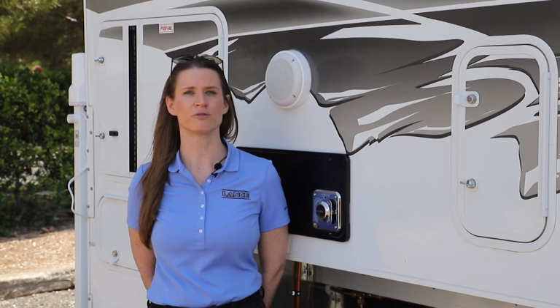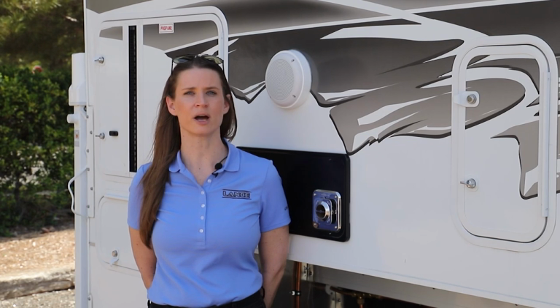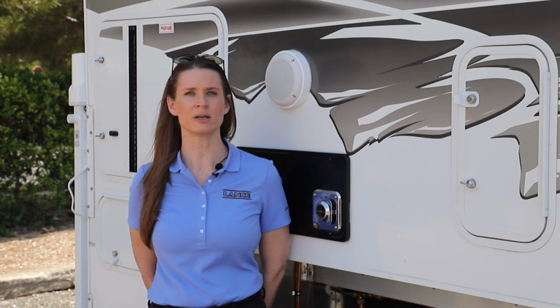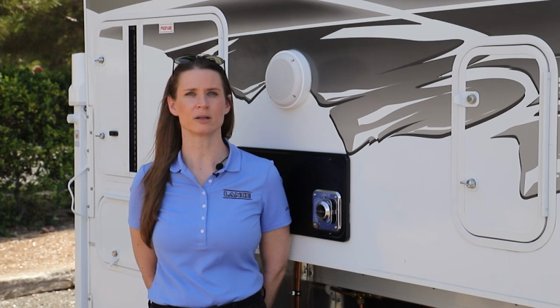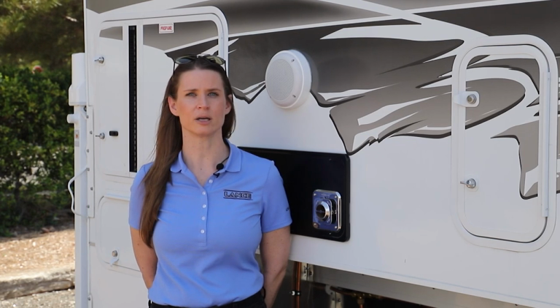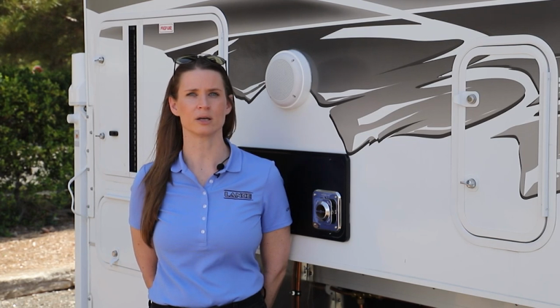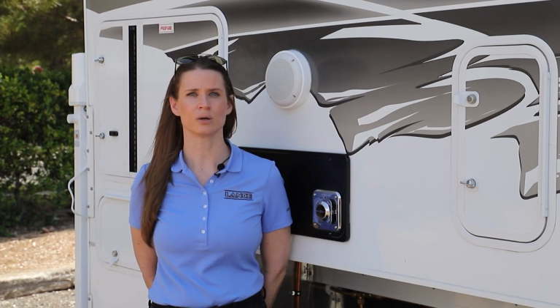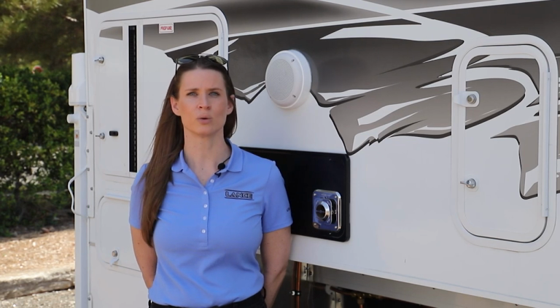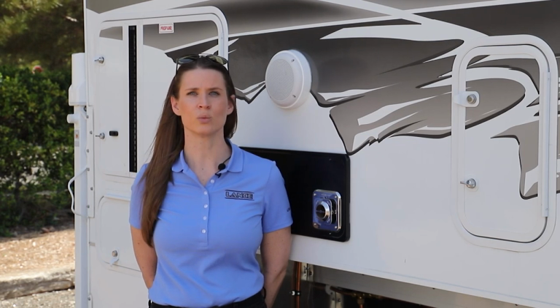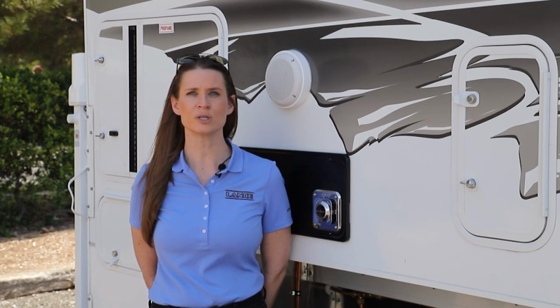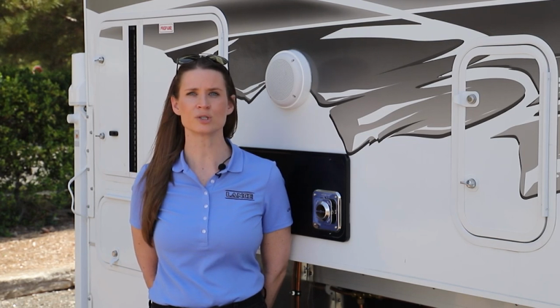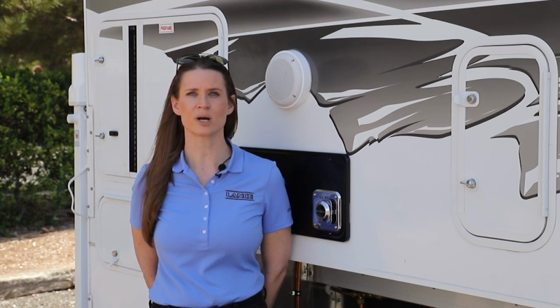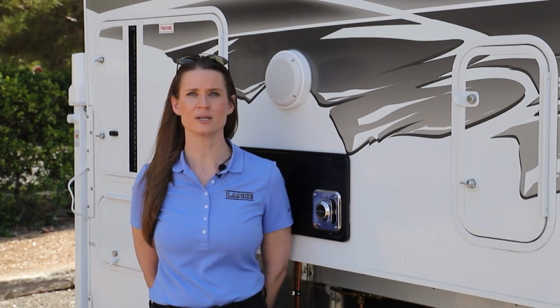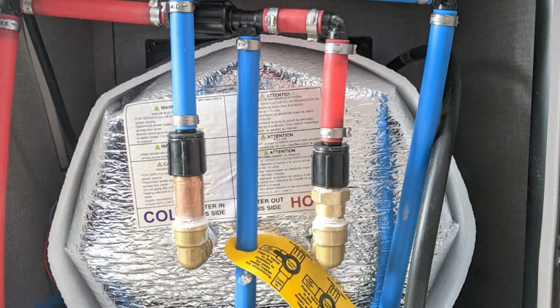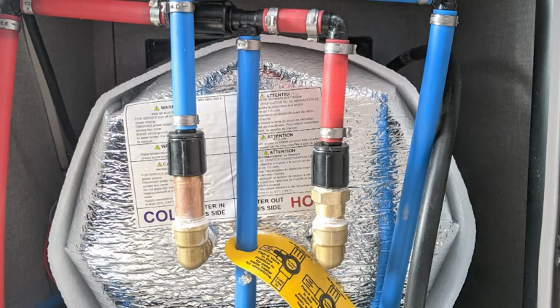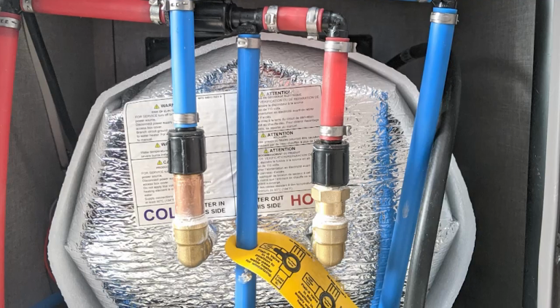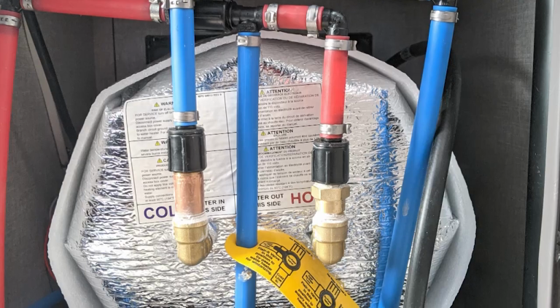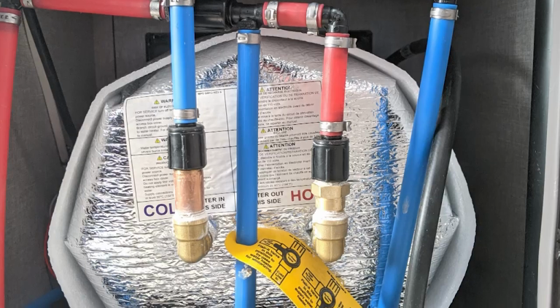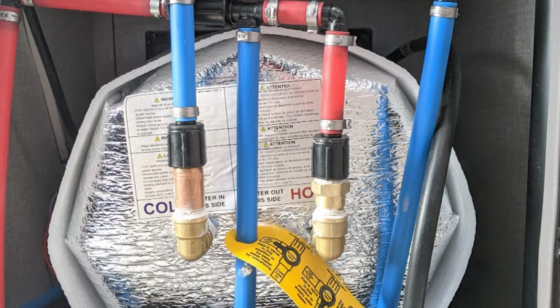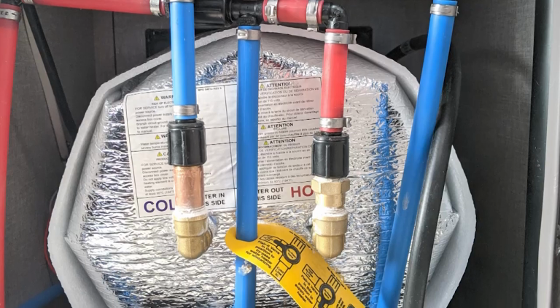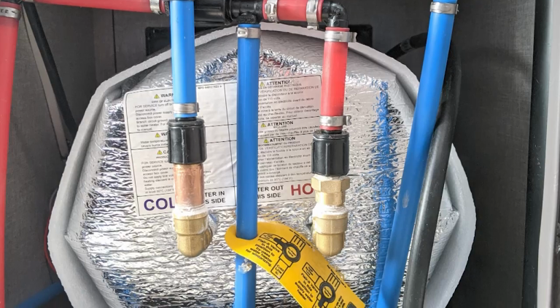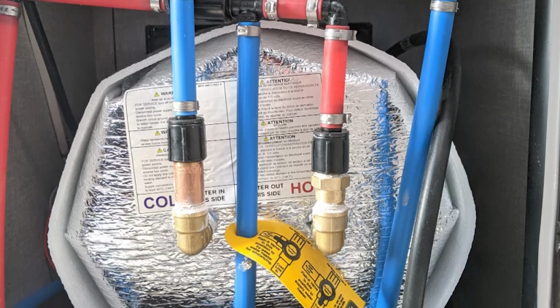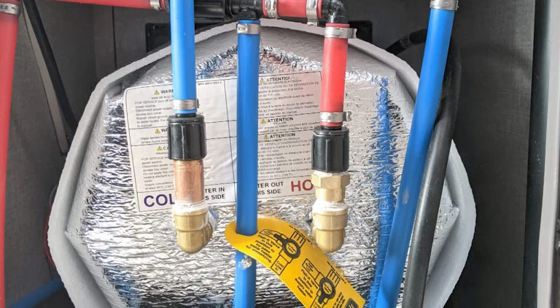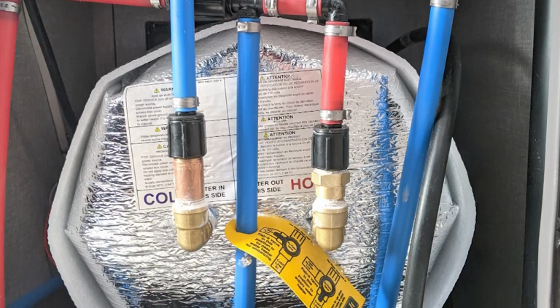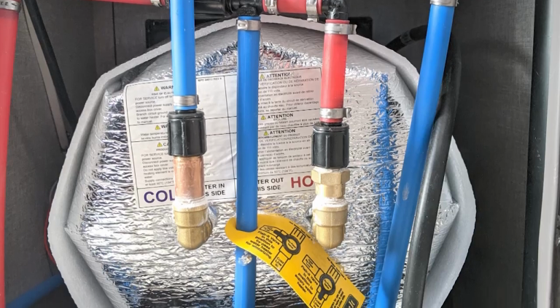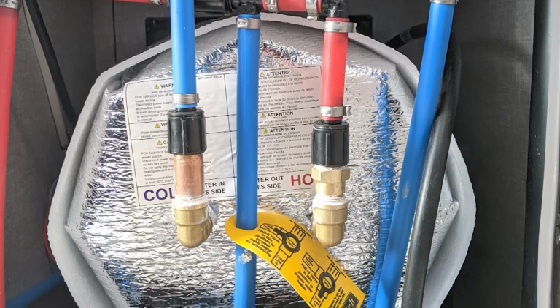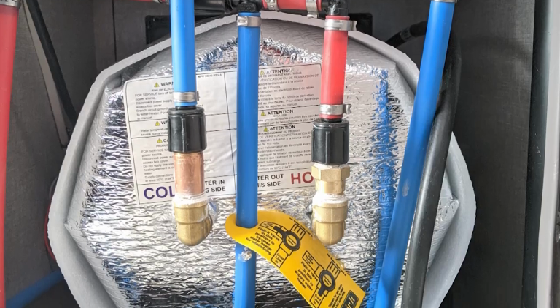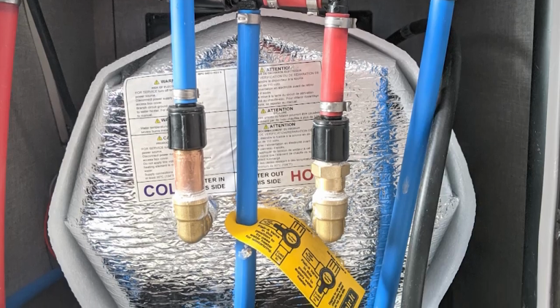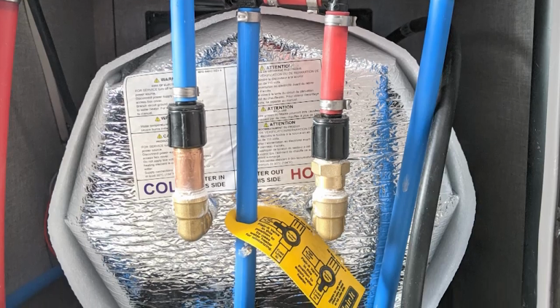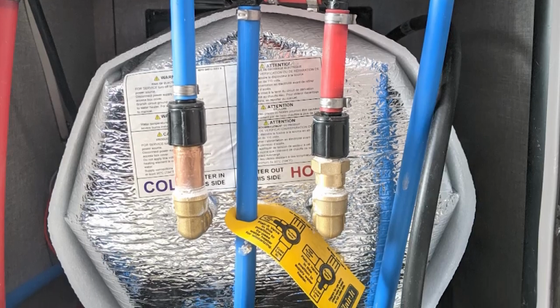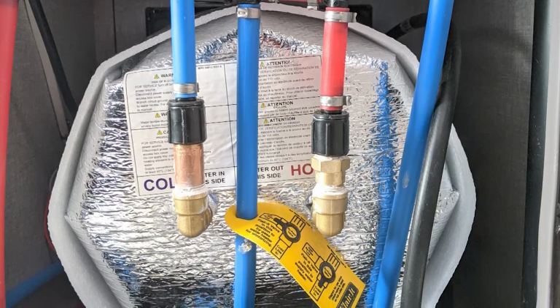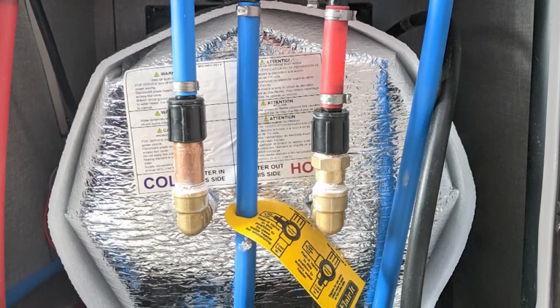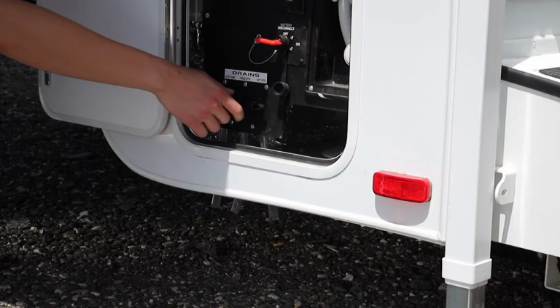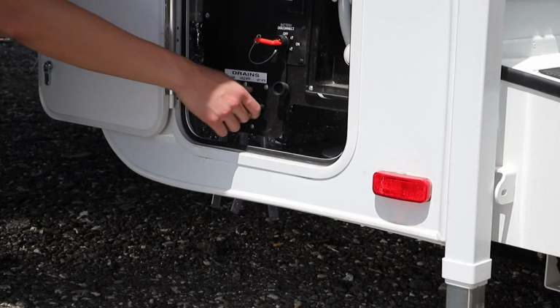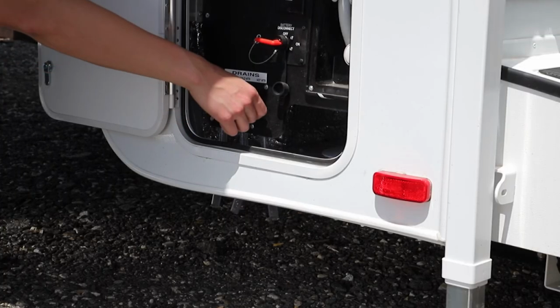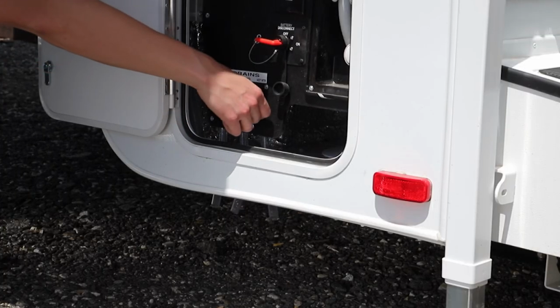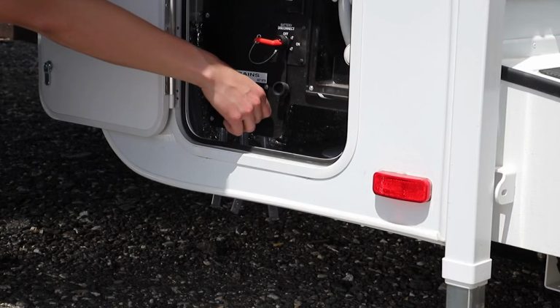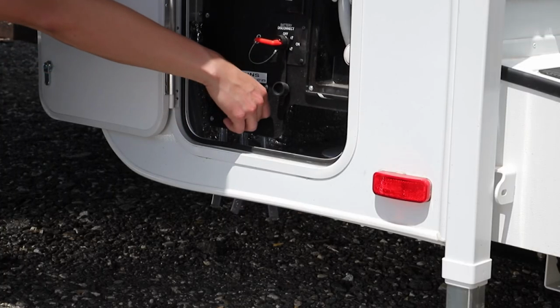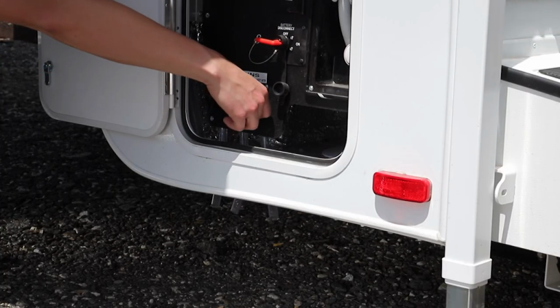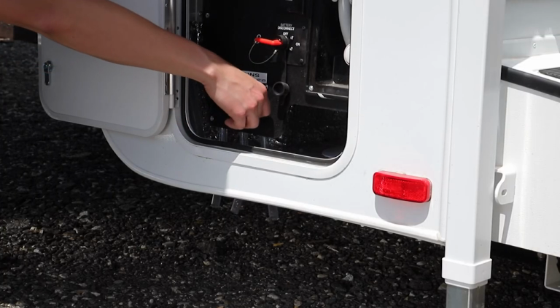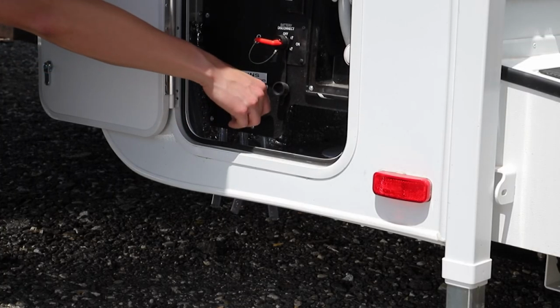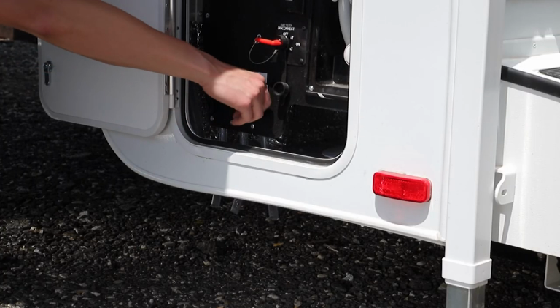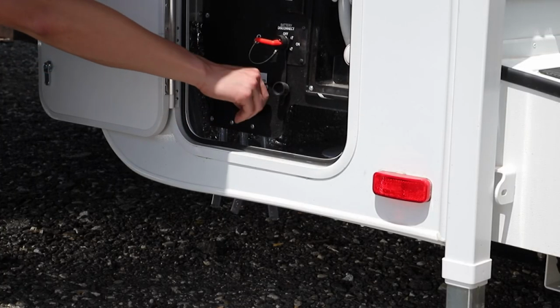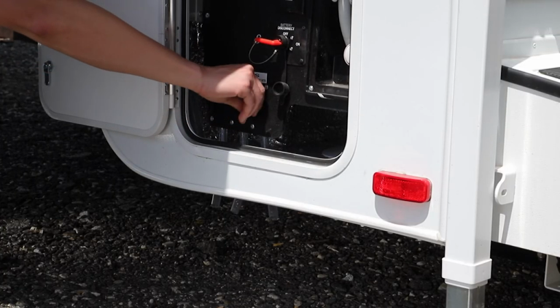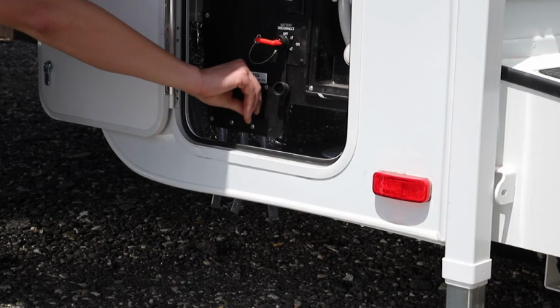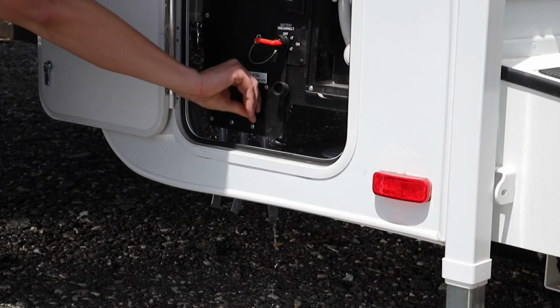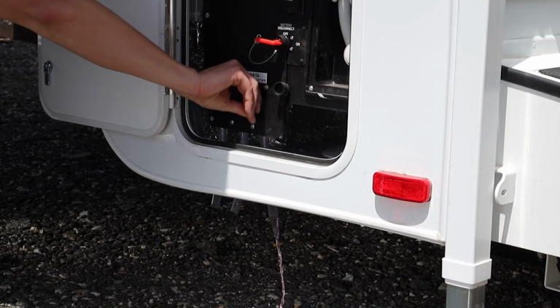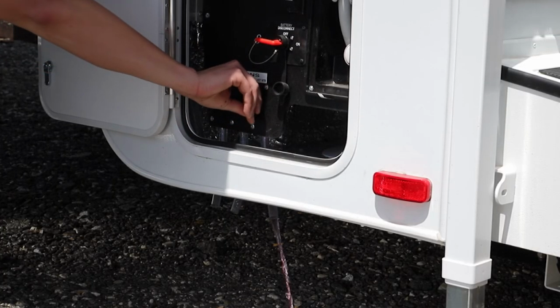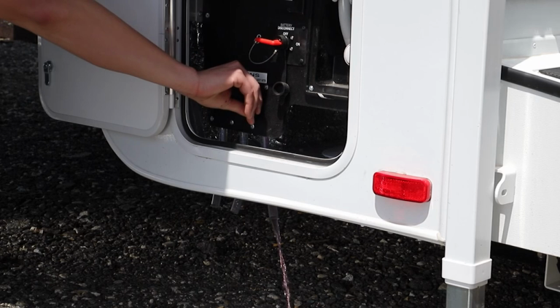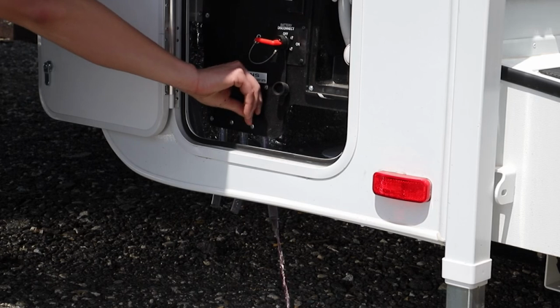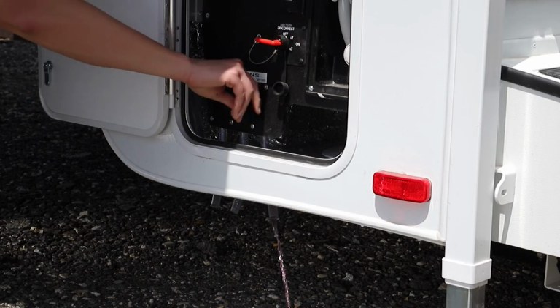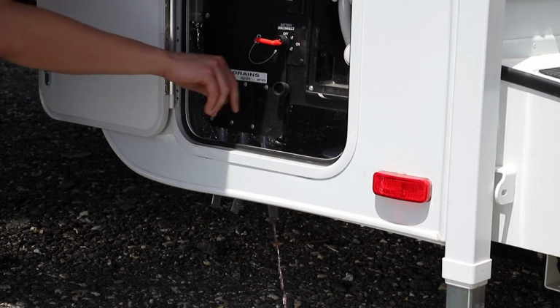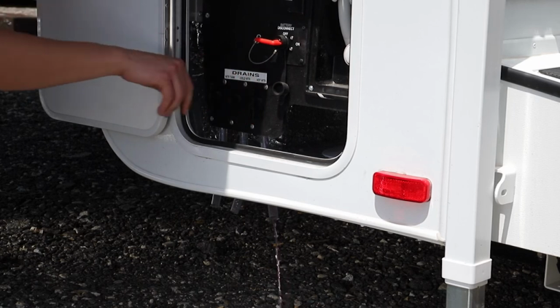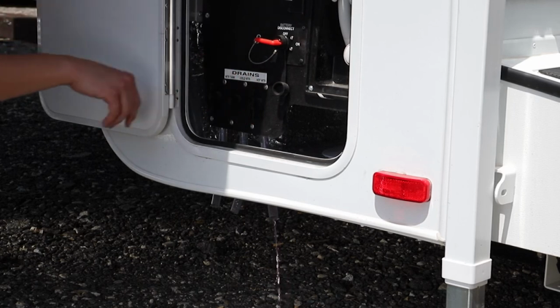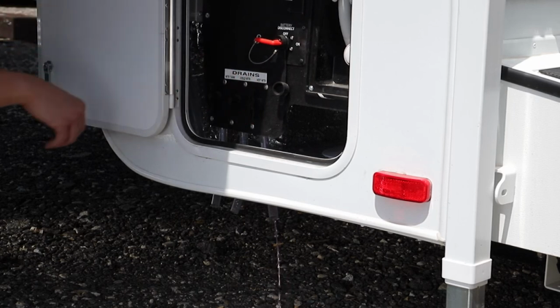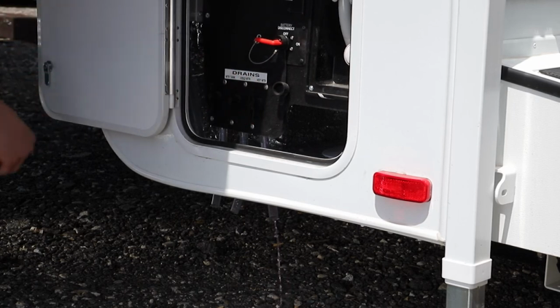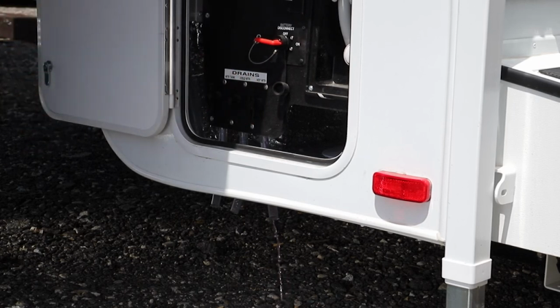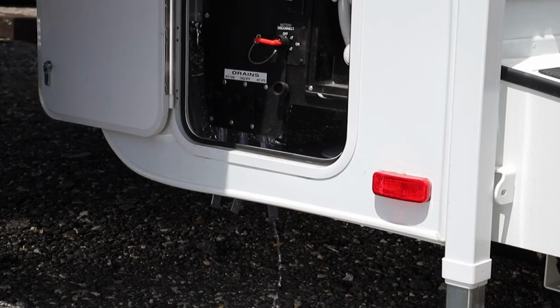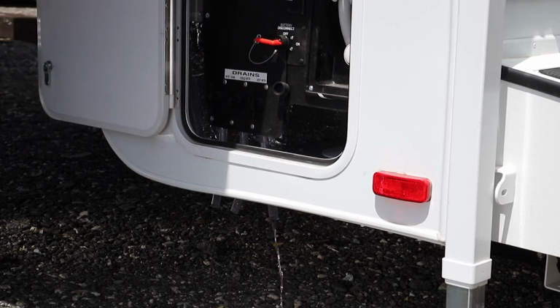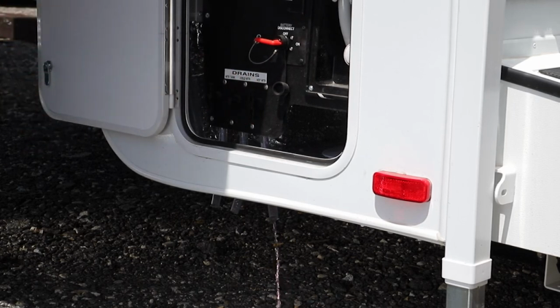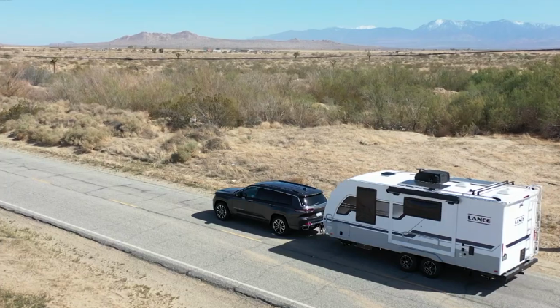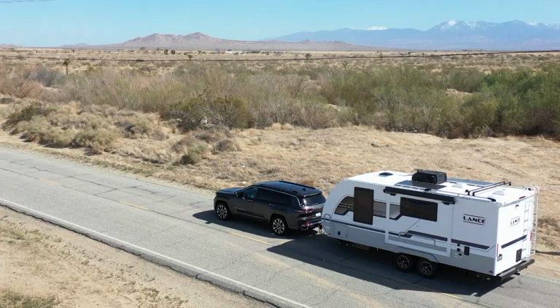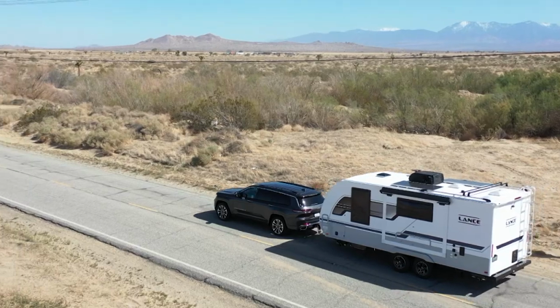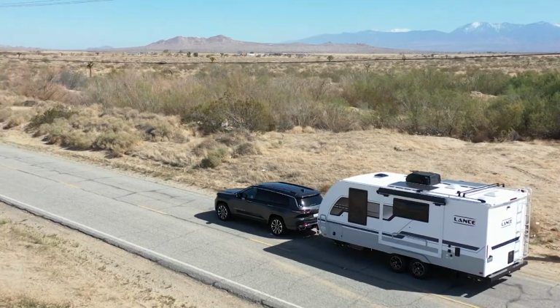Finally, winterizing has never been easier with the water heater bypass, which makes draining the system for winter storage a breeze.